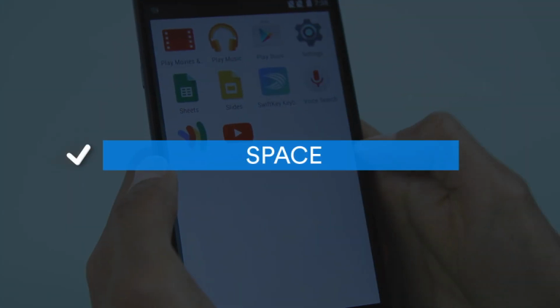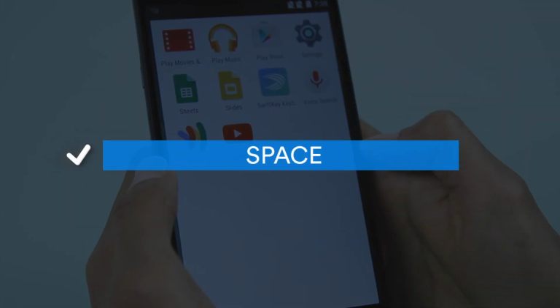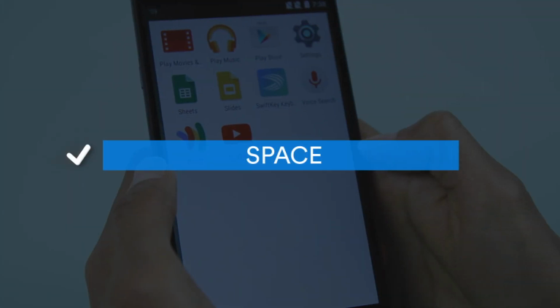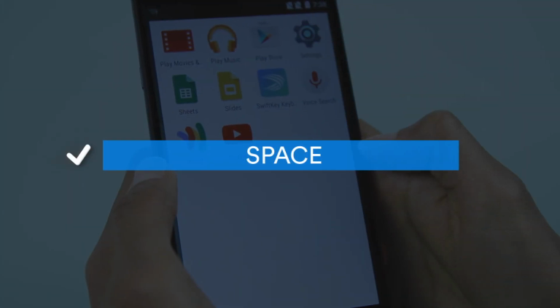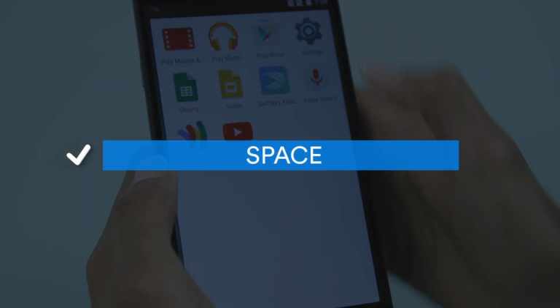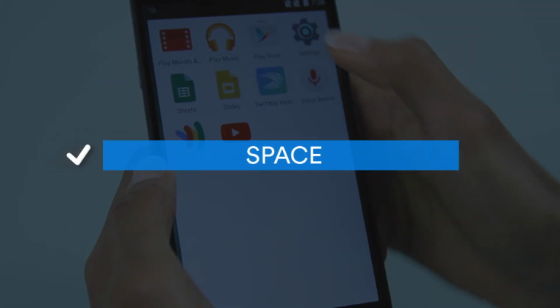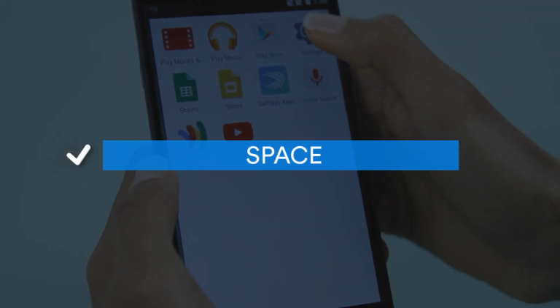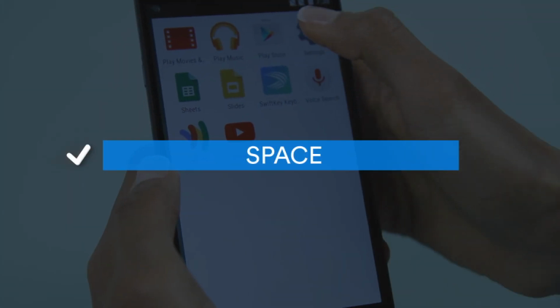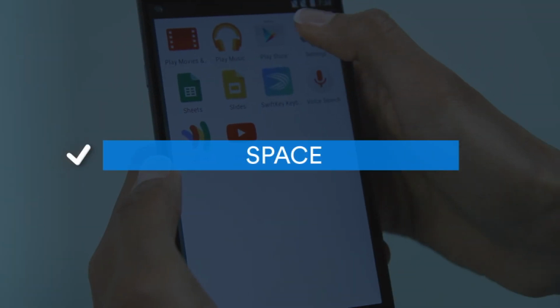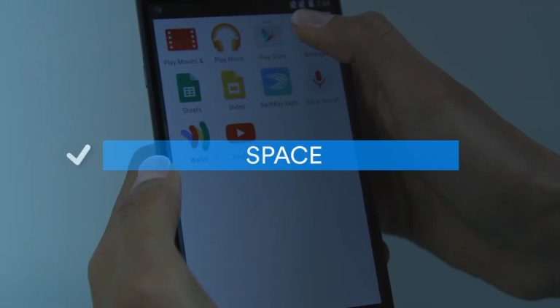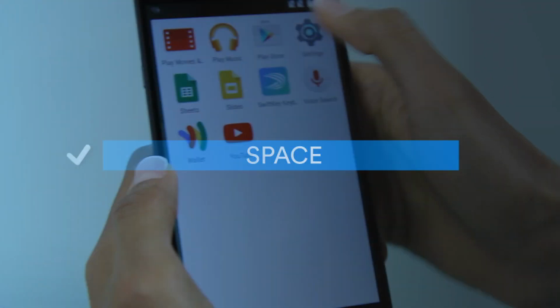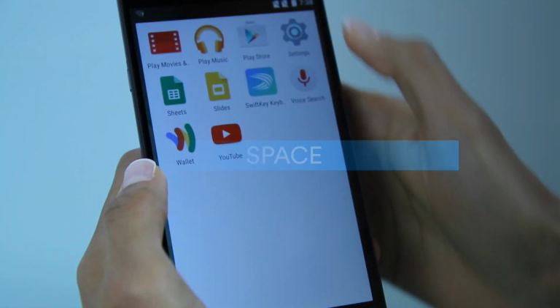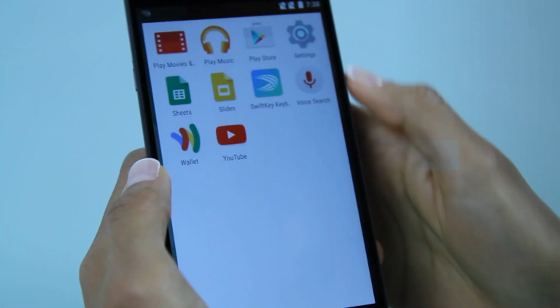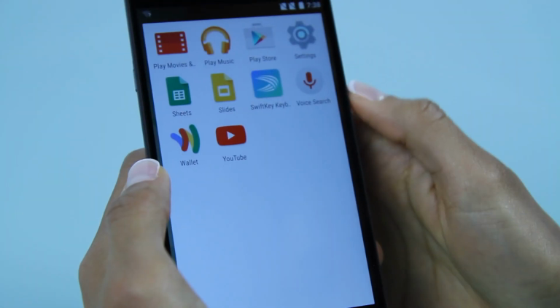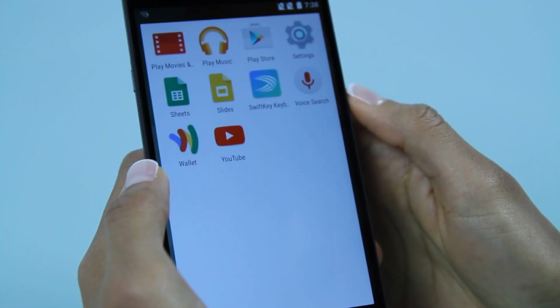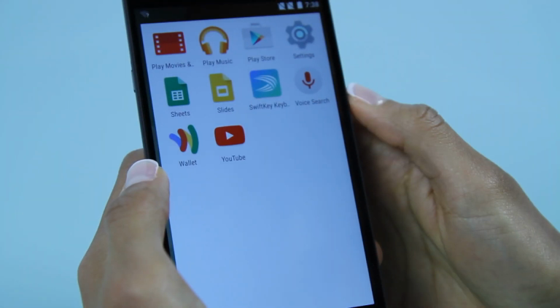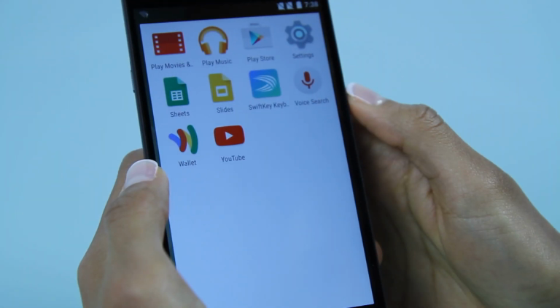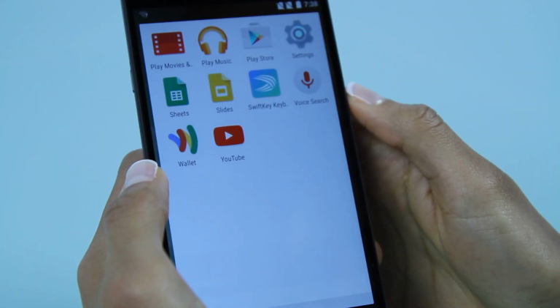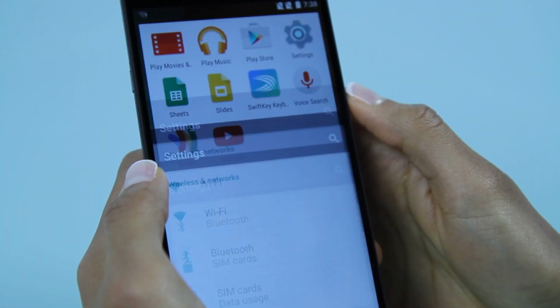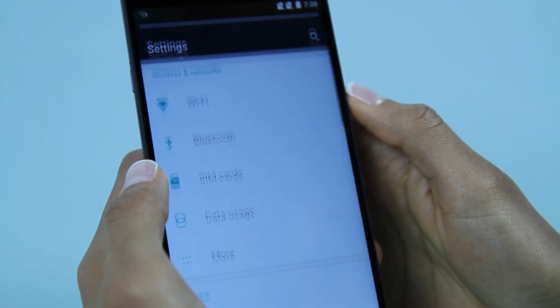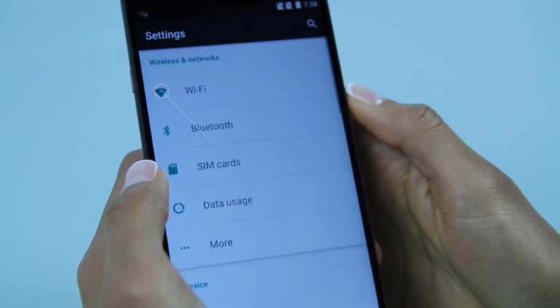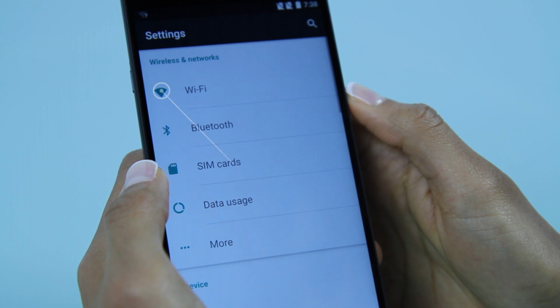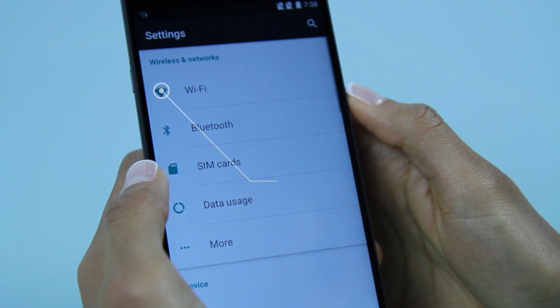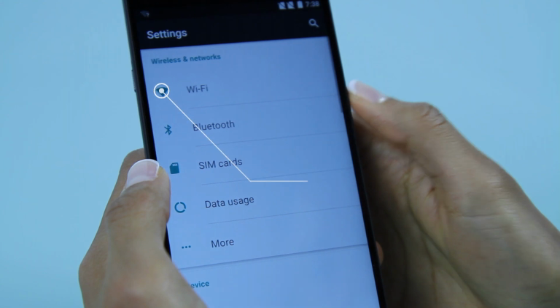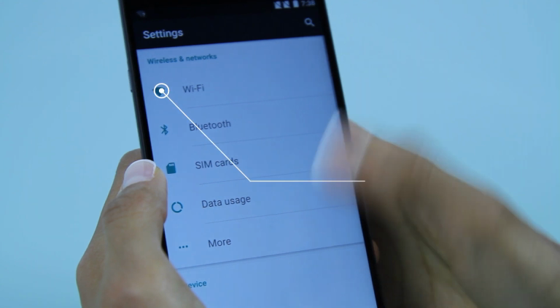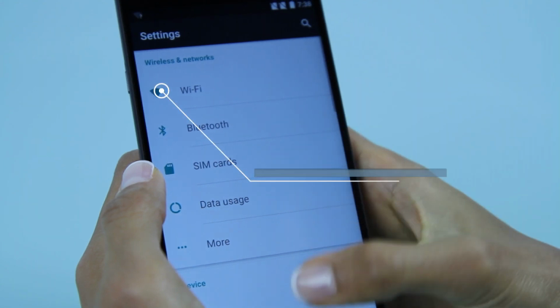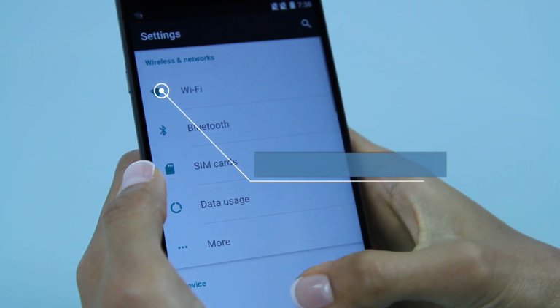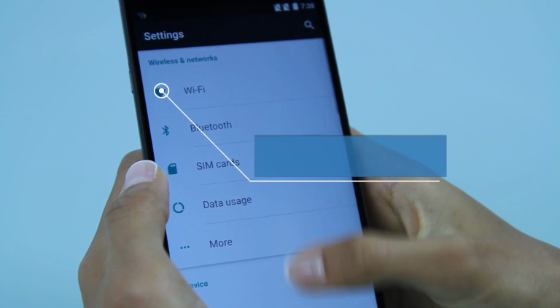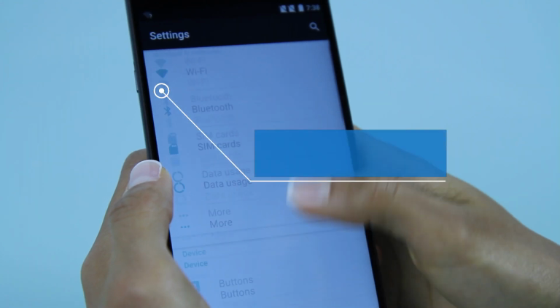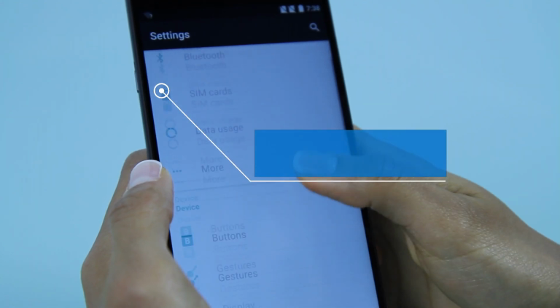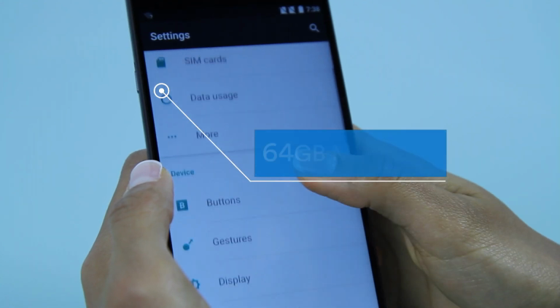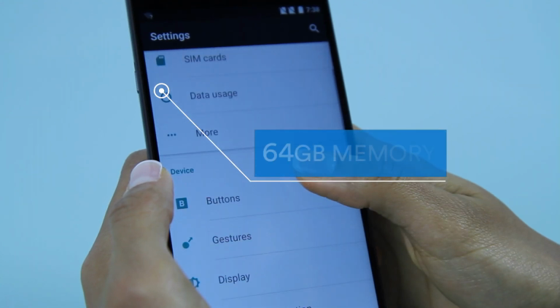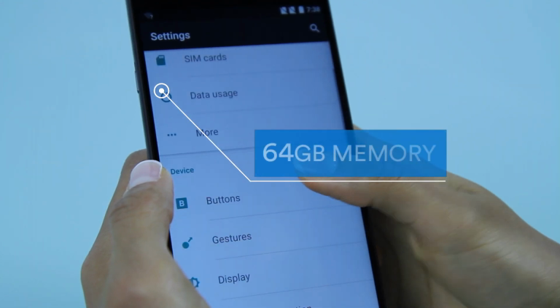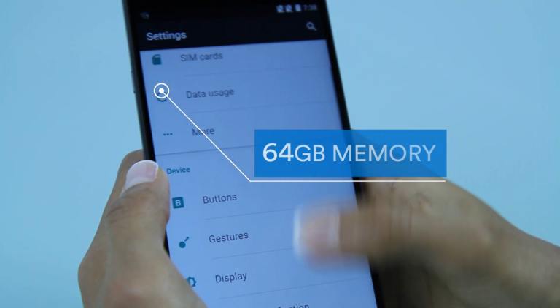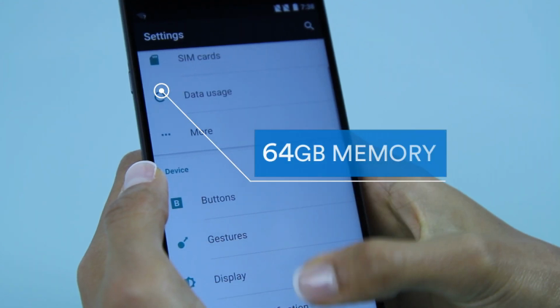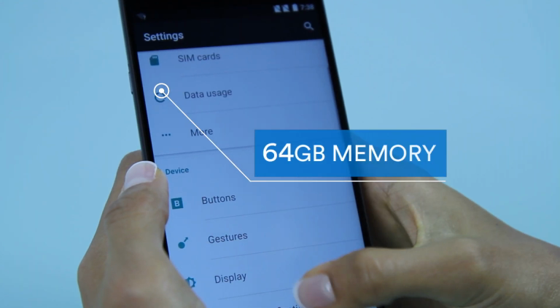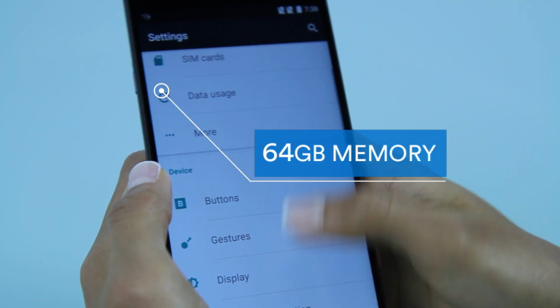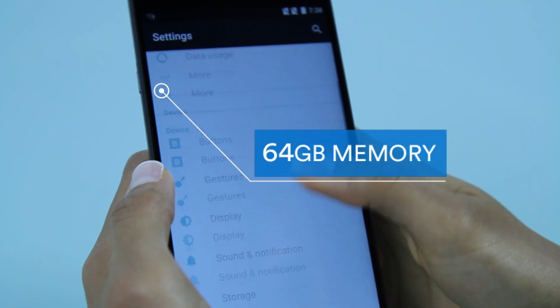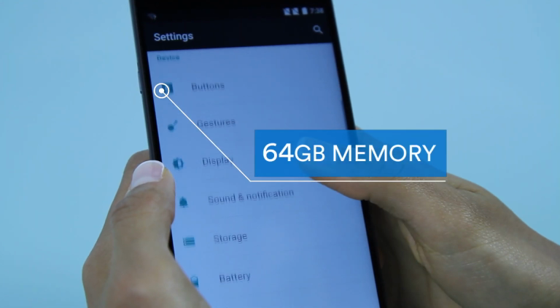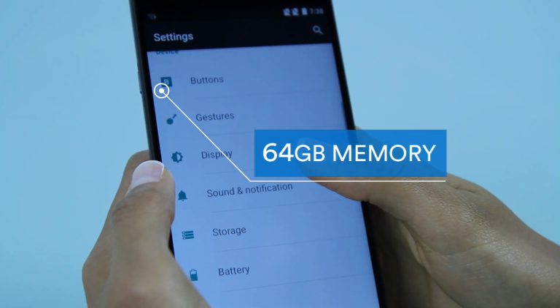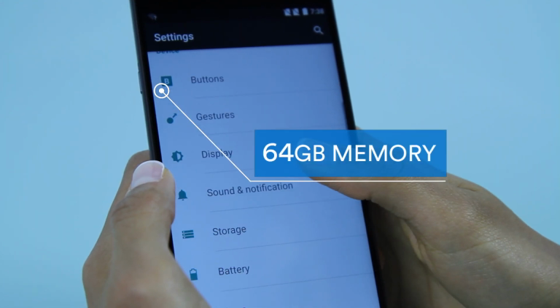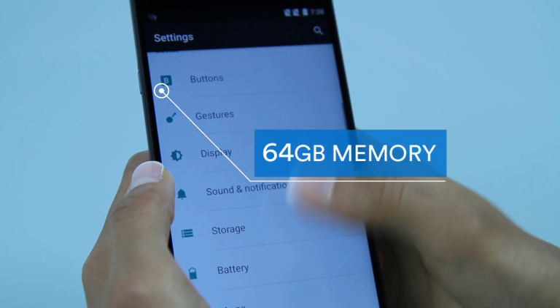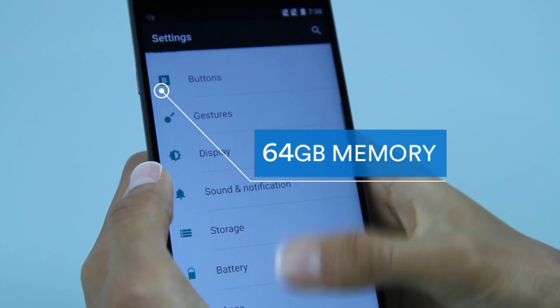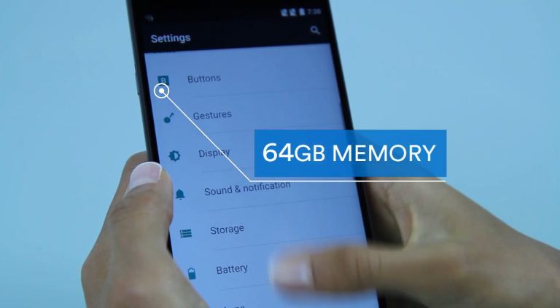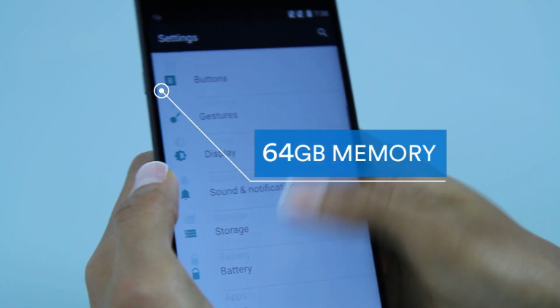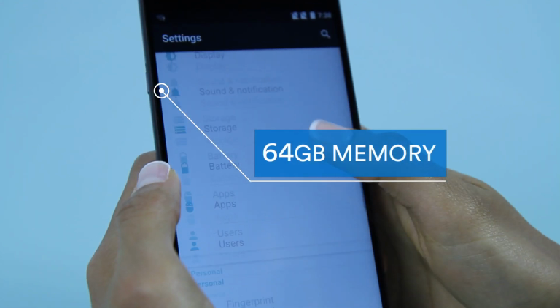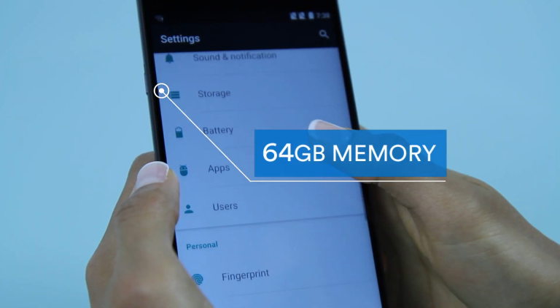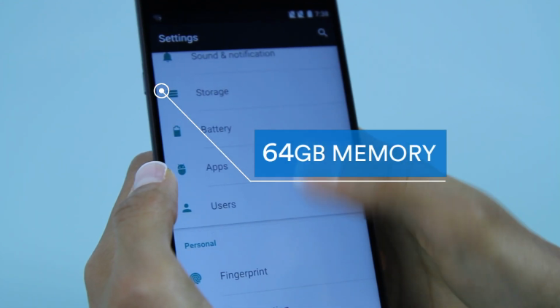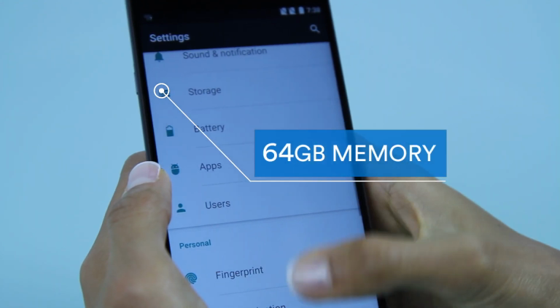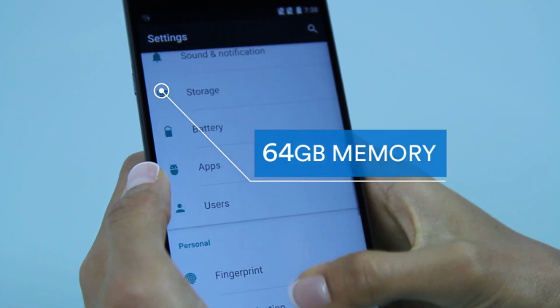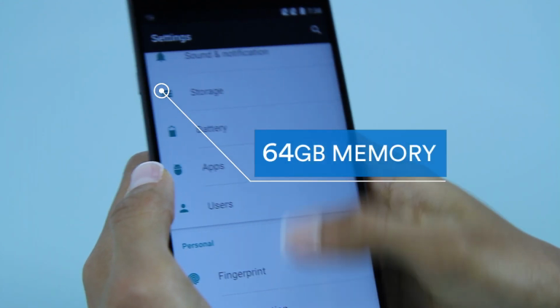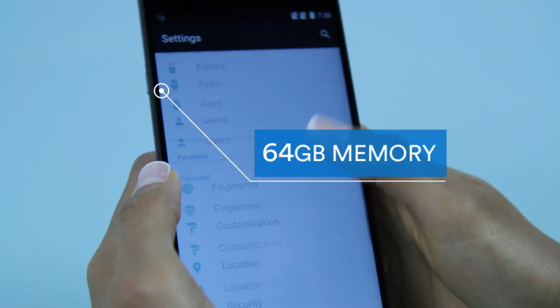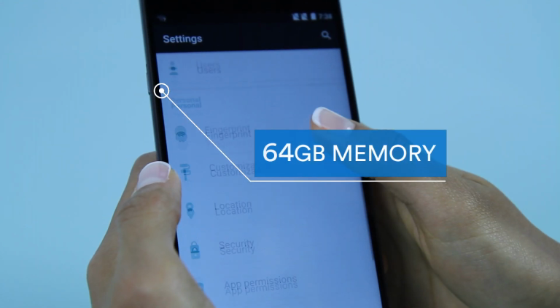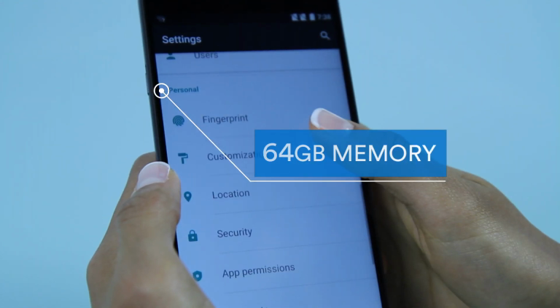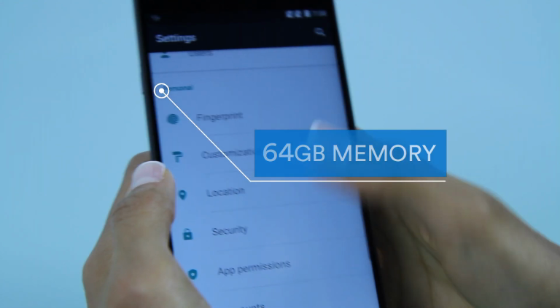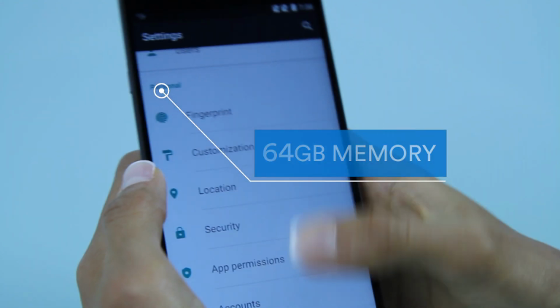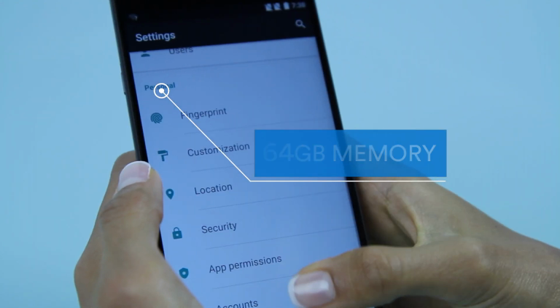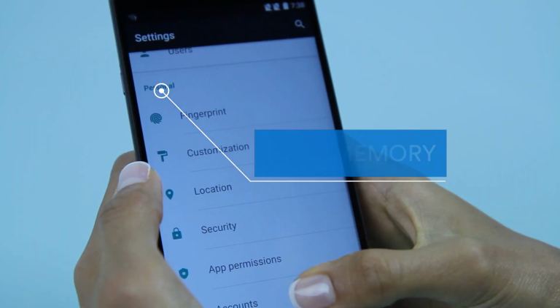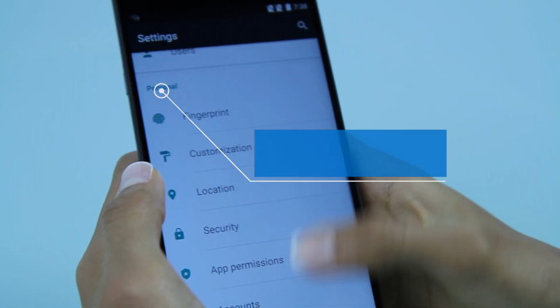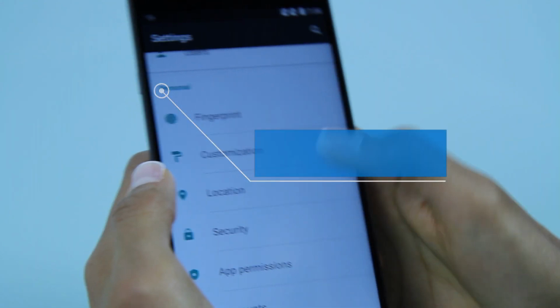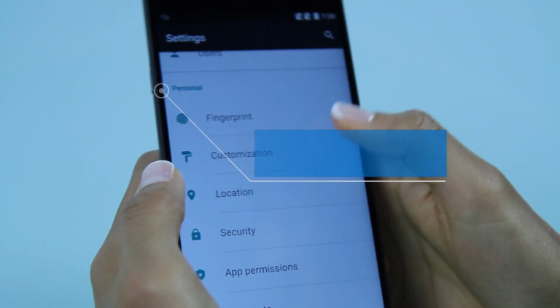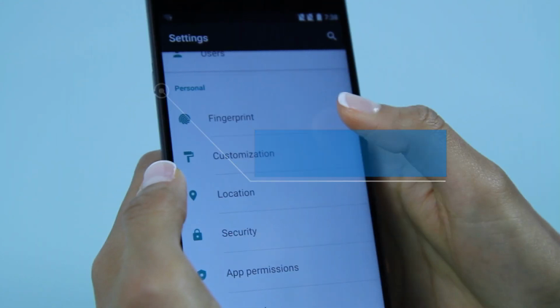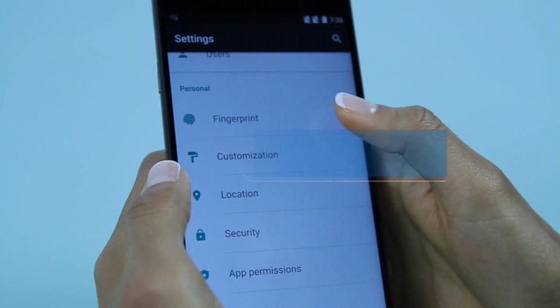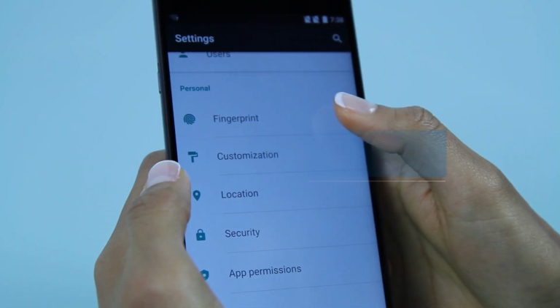Space: This variant of OnePlus 2 comes with 64GB of internal memory, which is non-expandable.